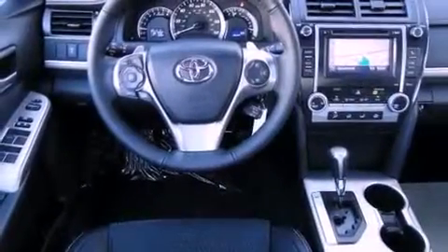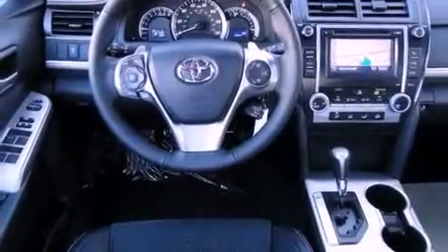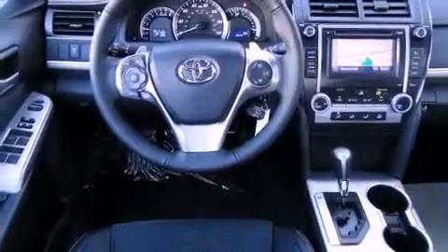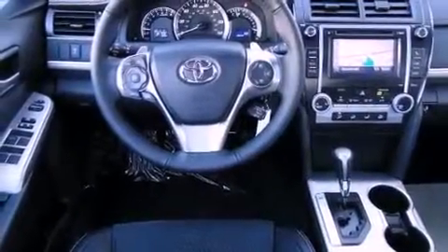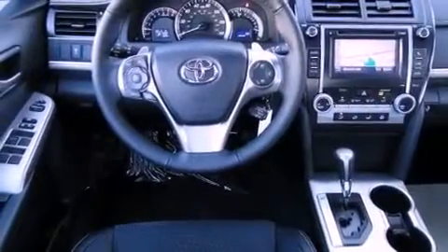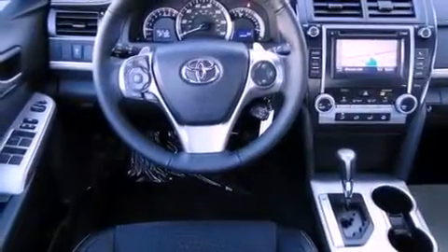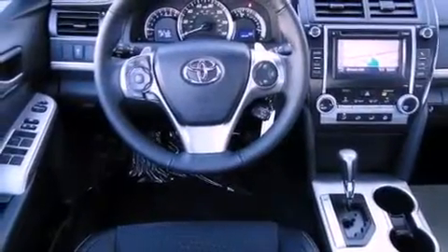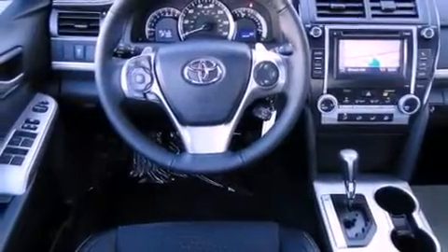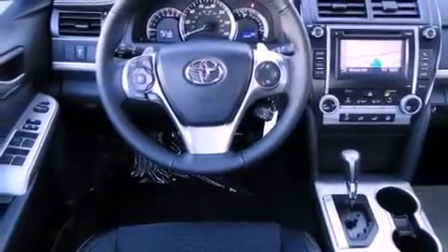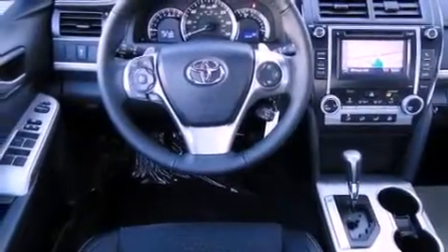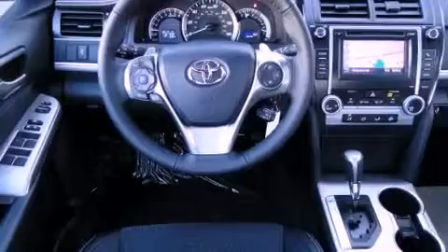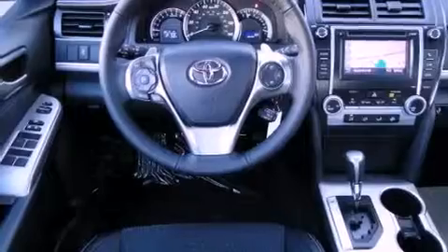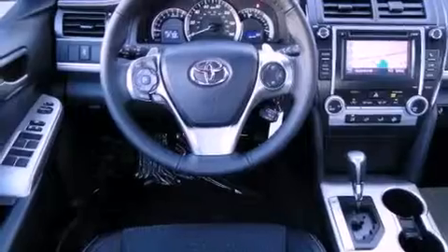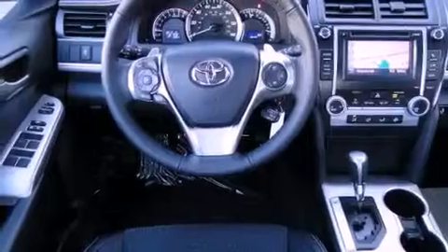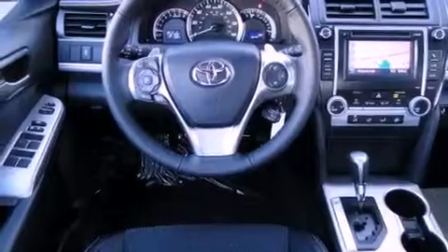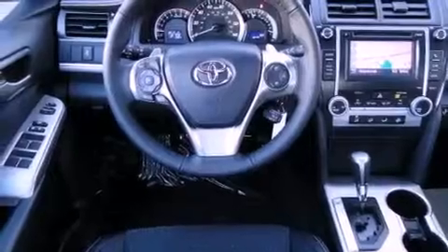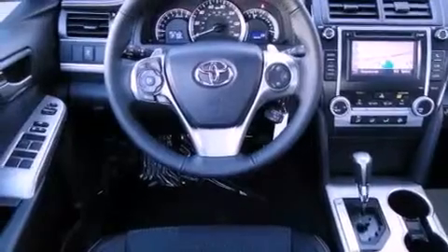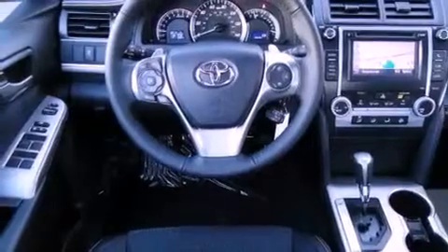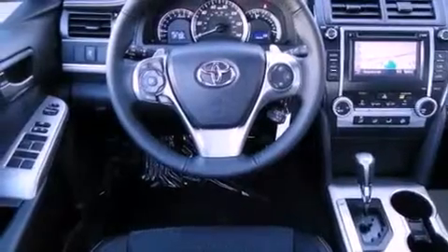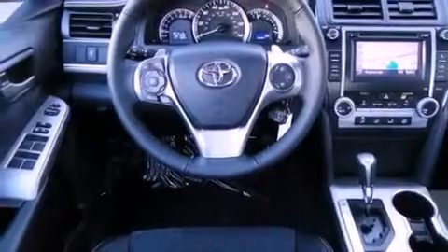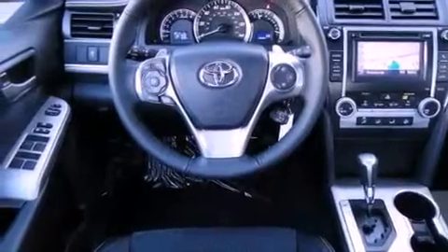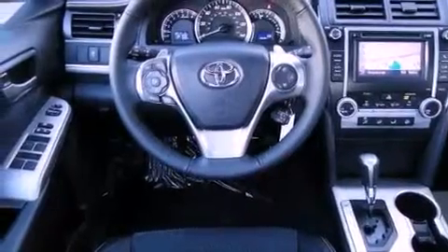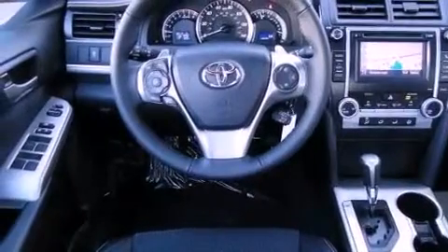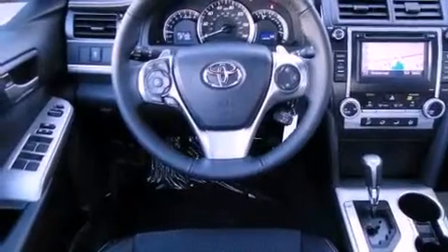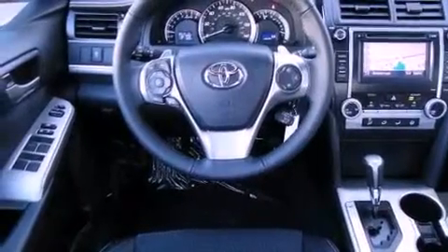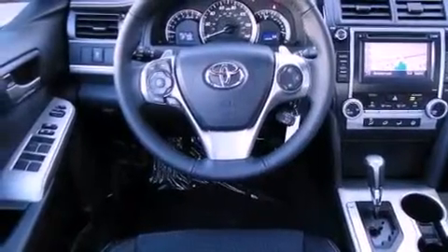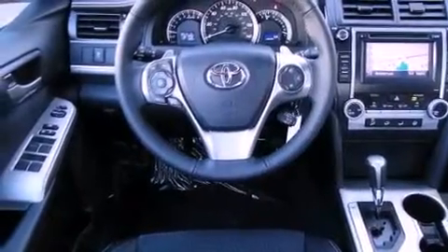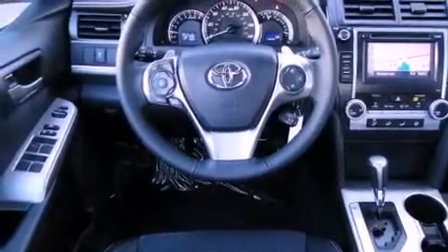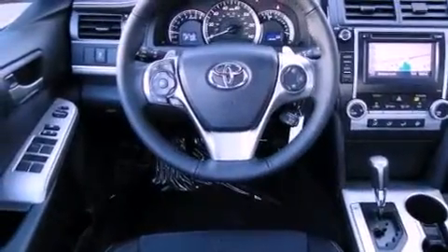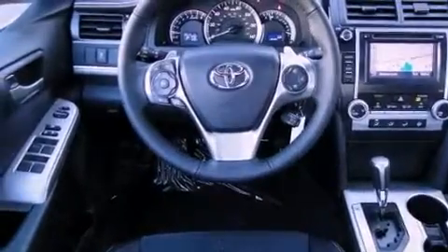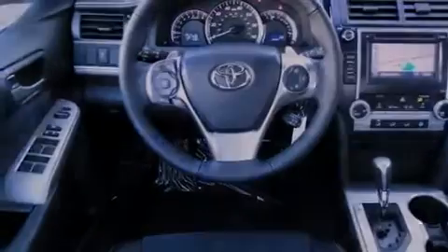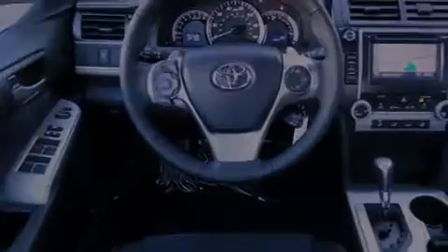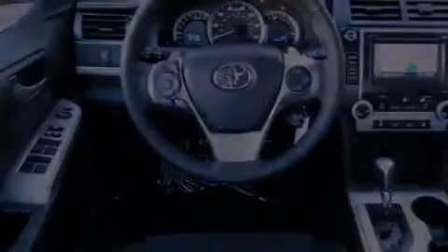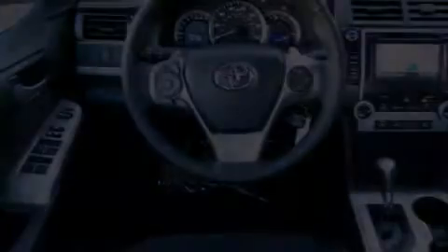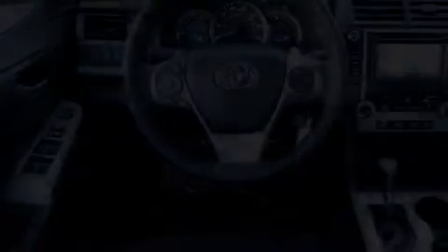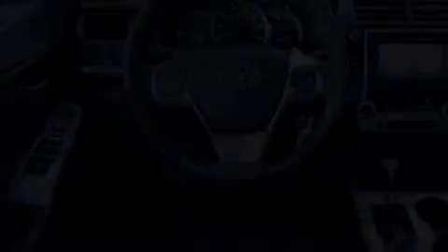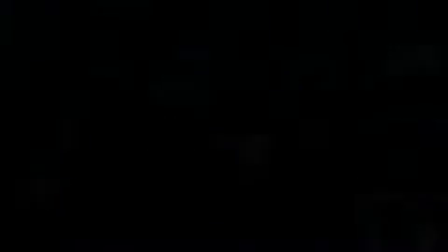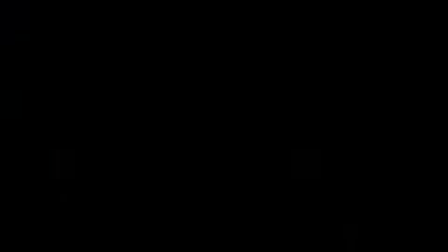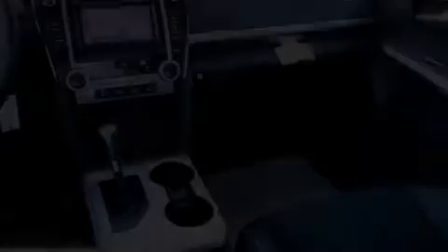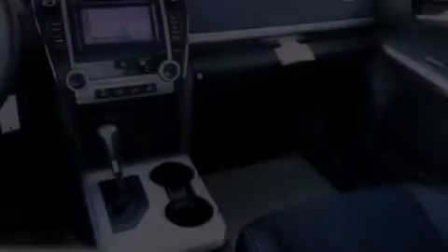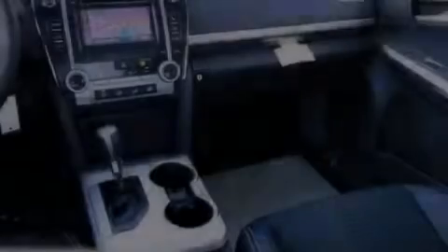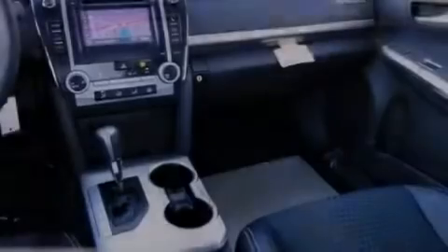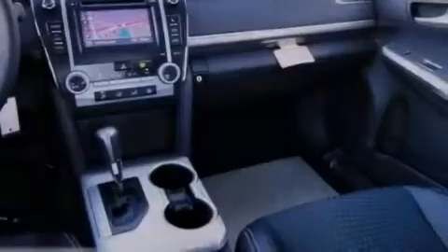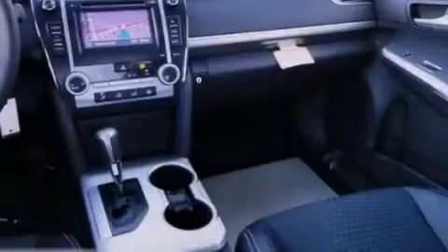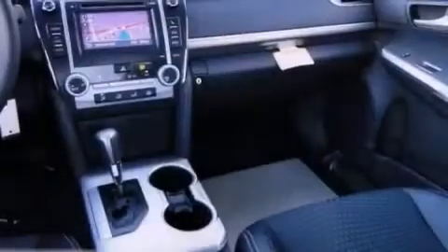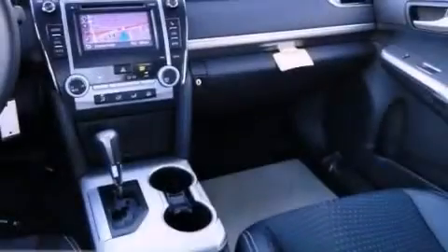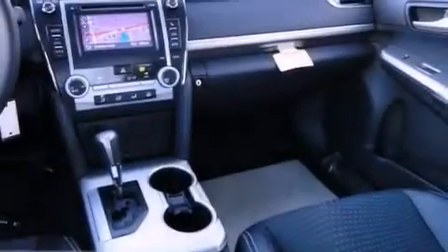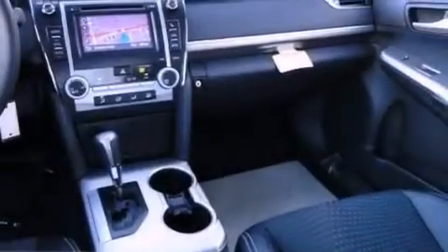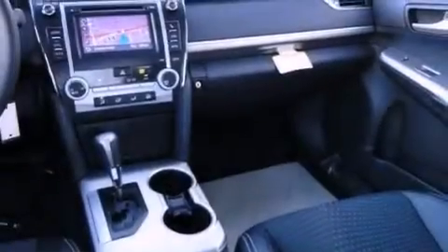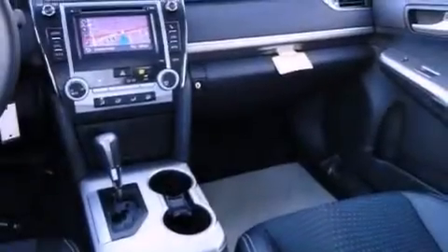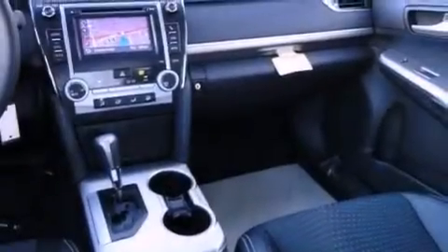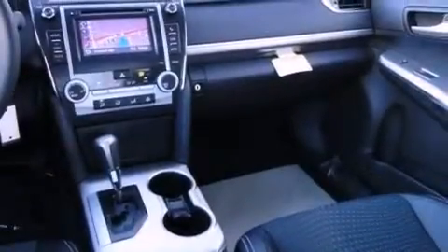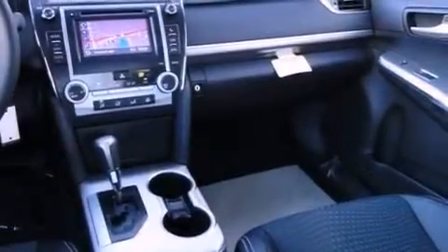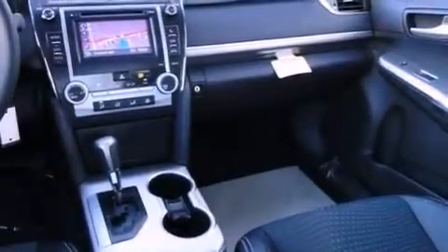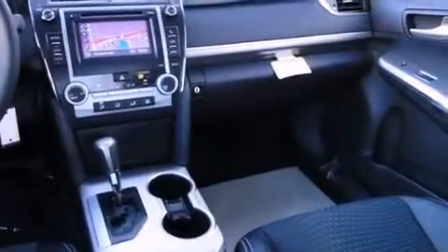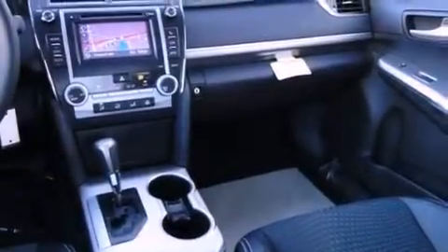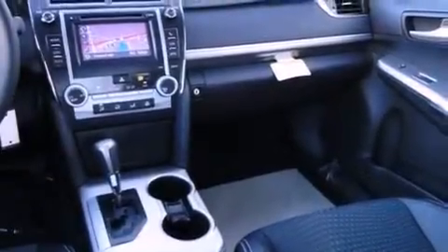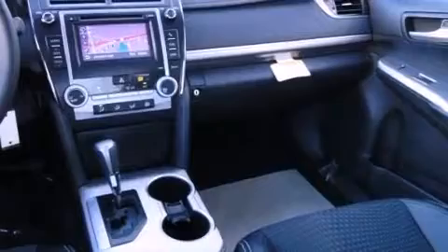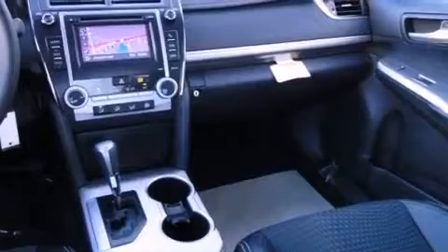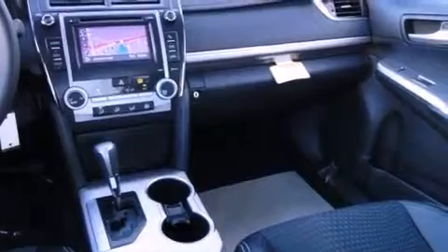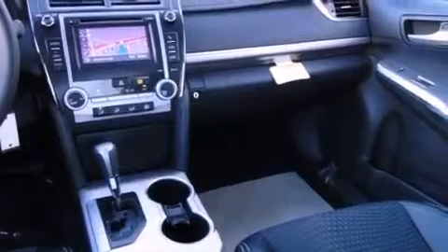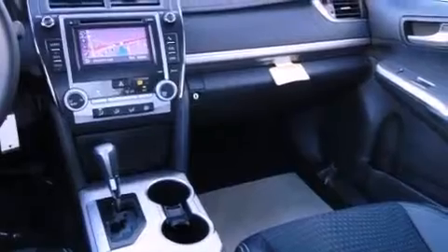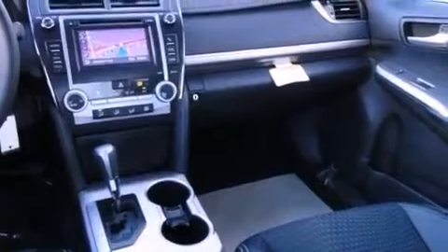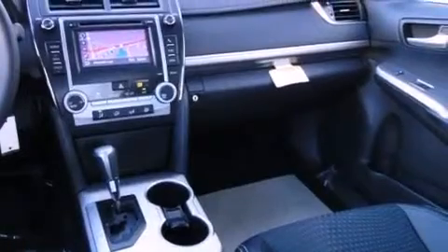Rear seat child proof door locks, a power driver's seat, and a sunroof that enables you to fill the cabin with fresh air at the push of a button.